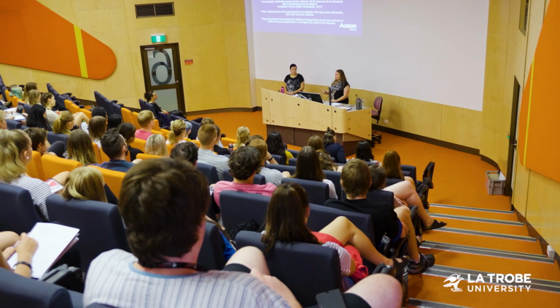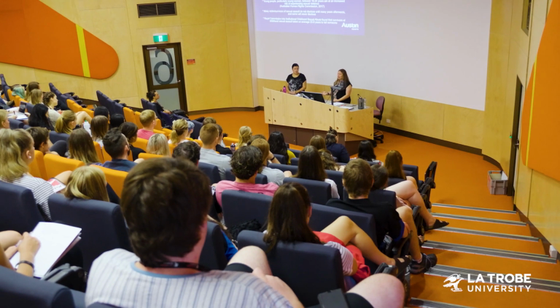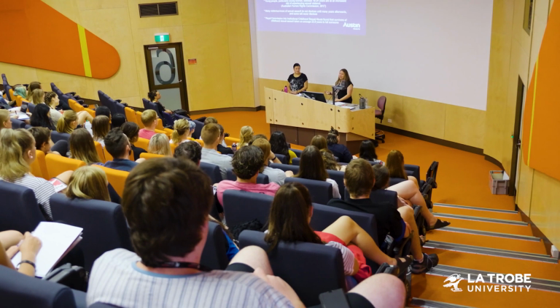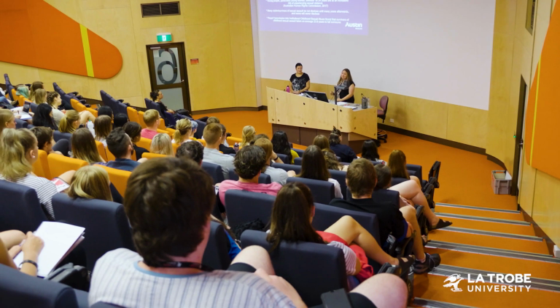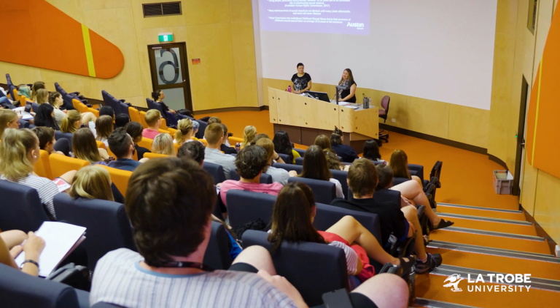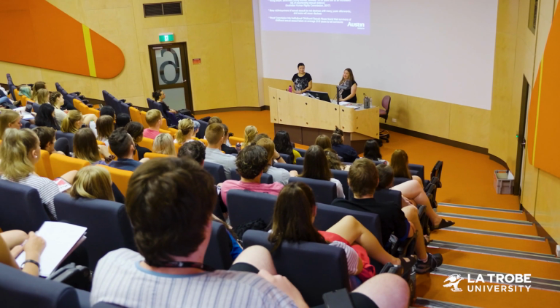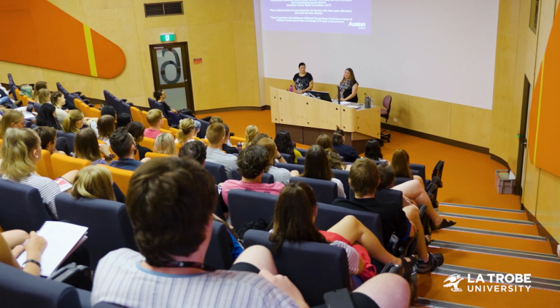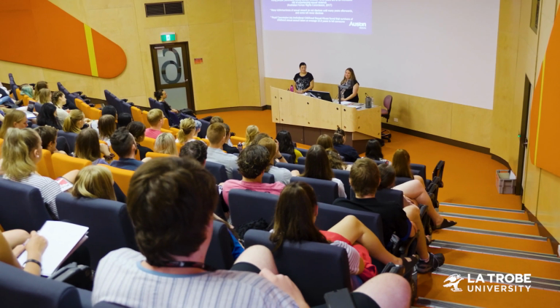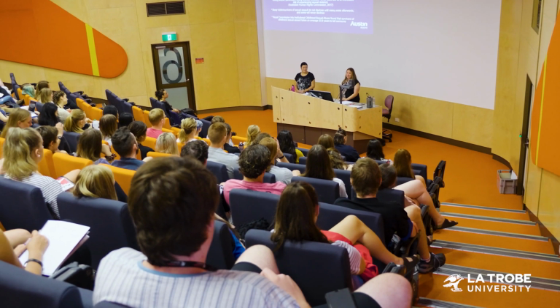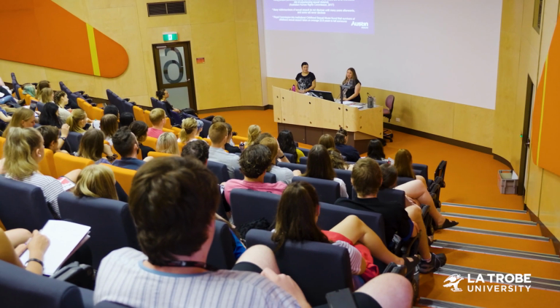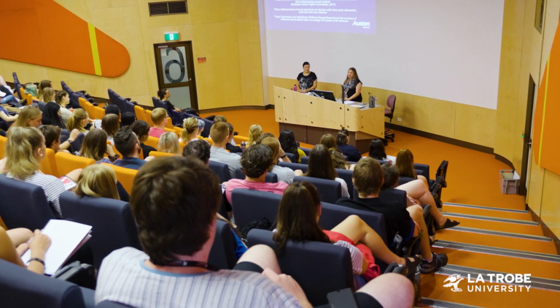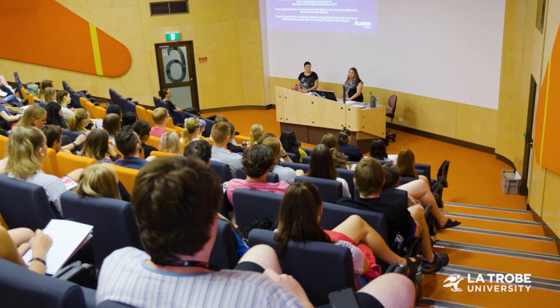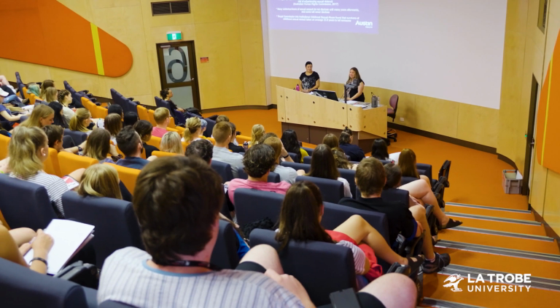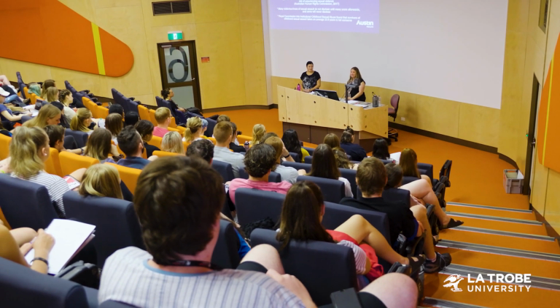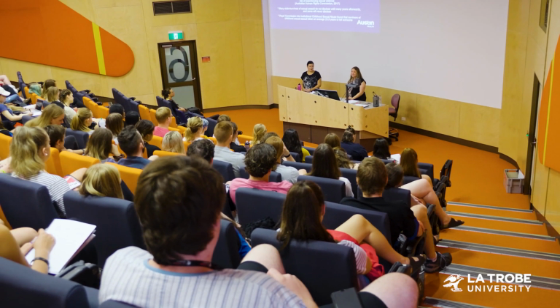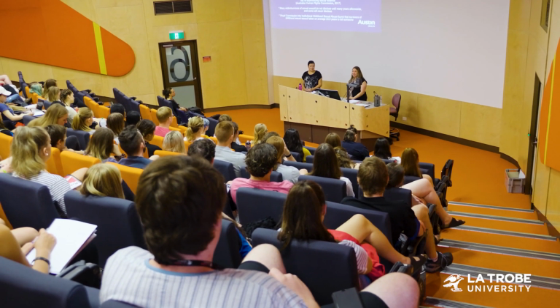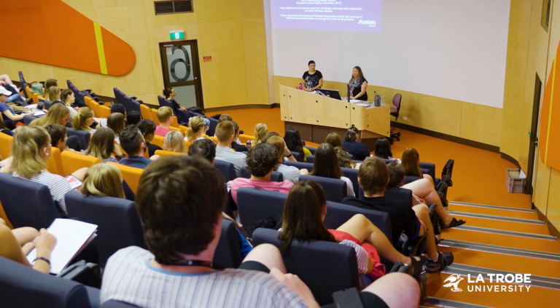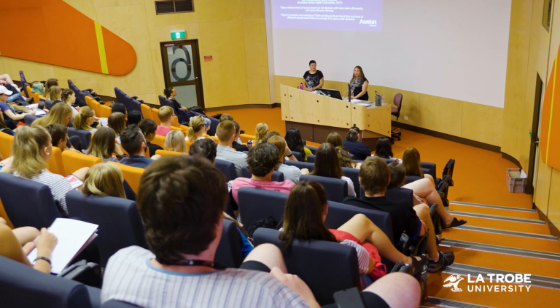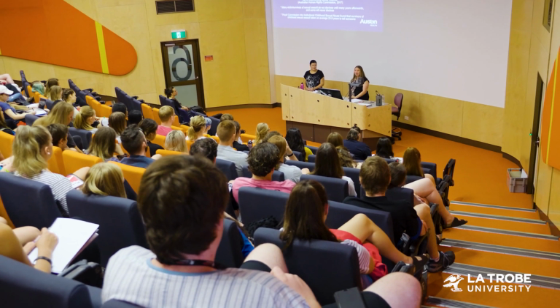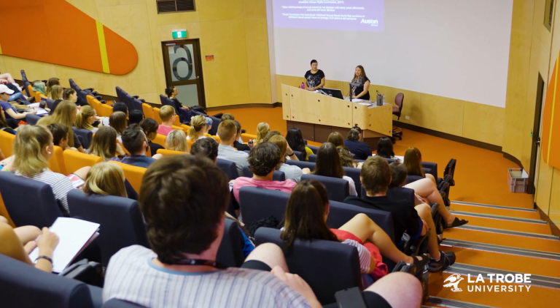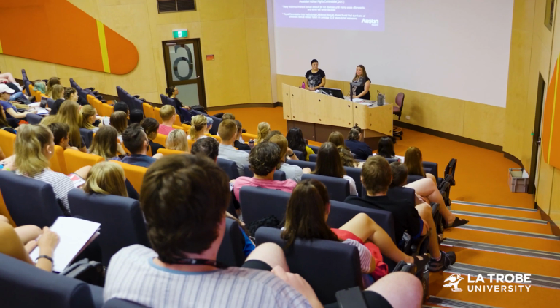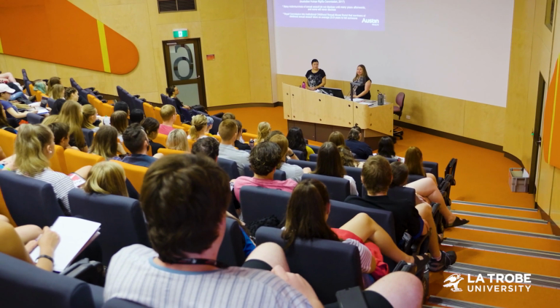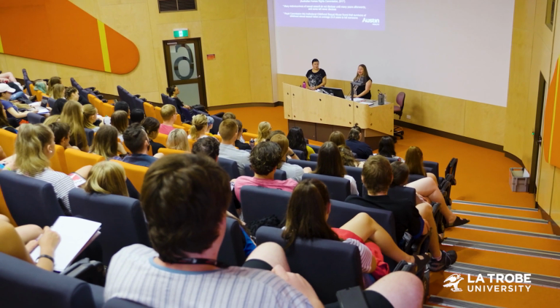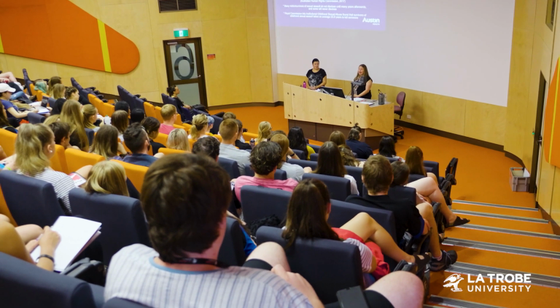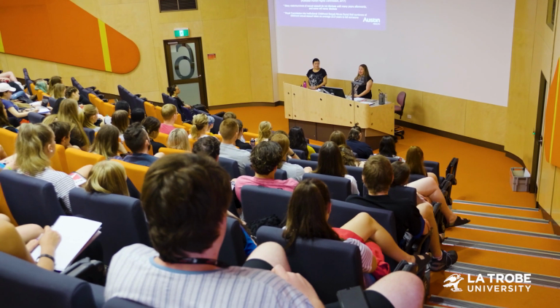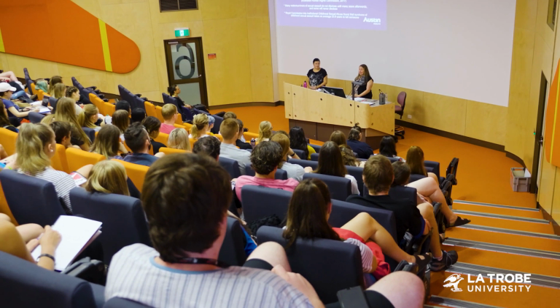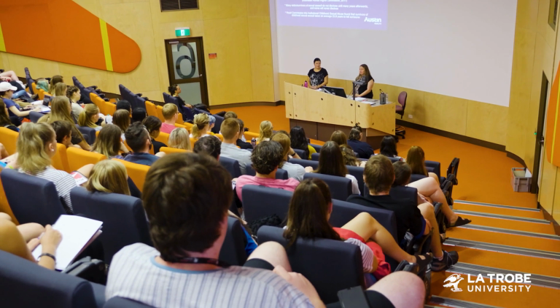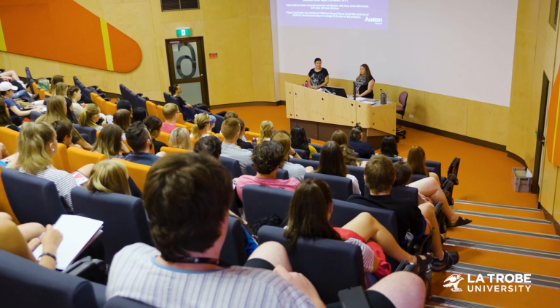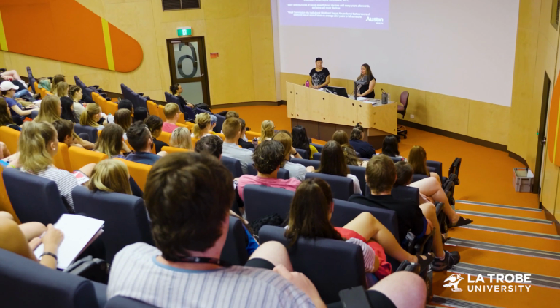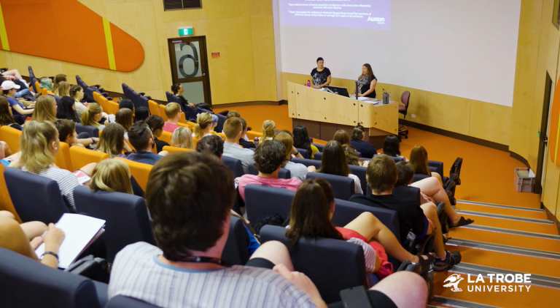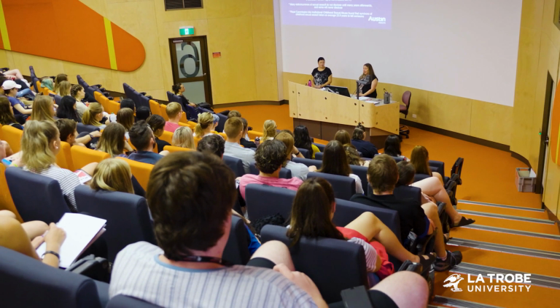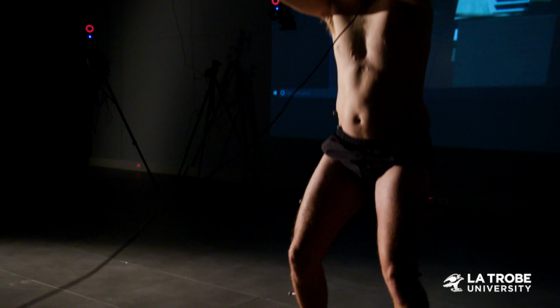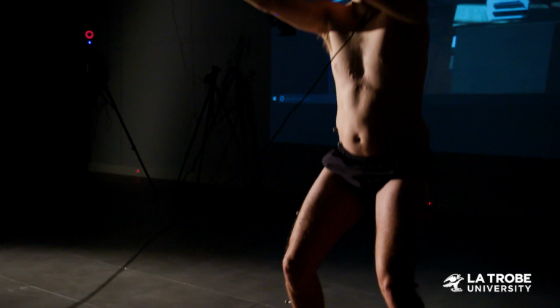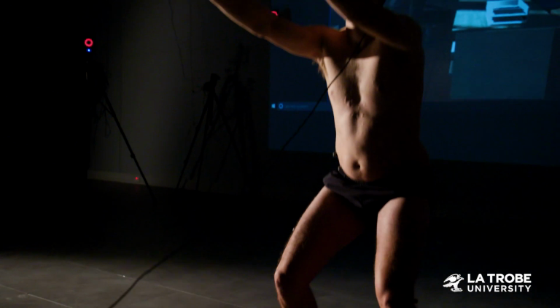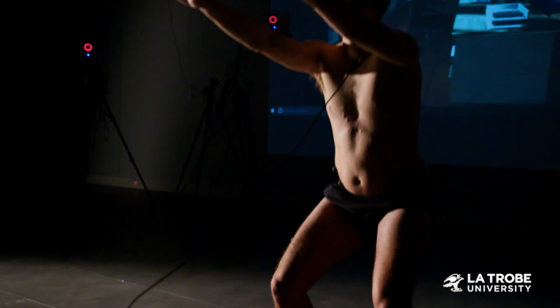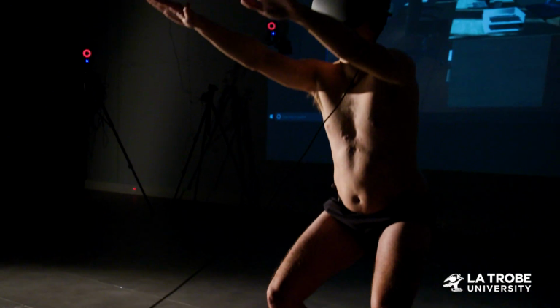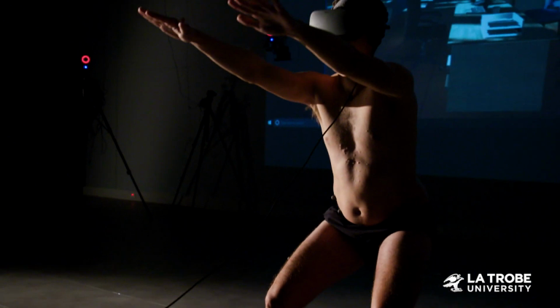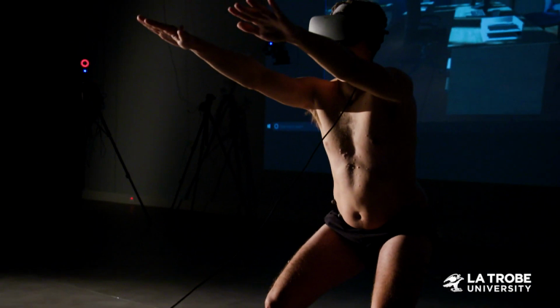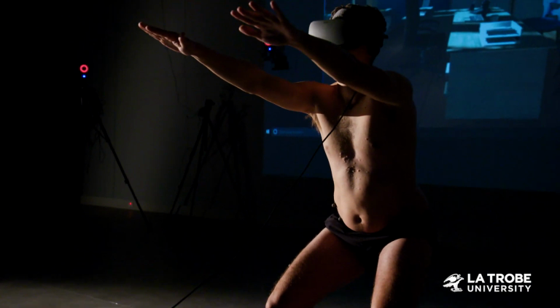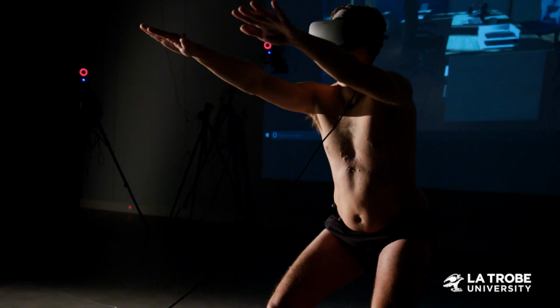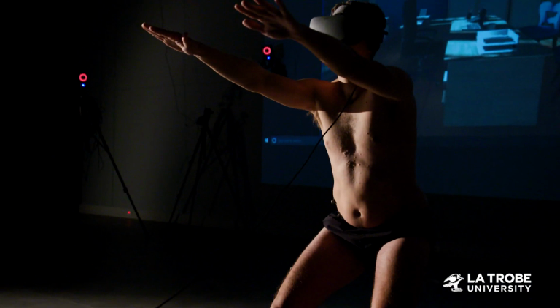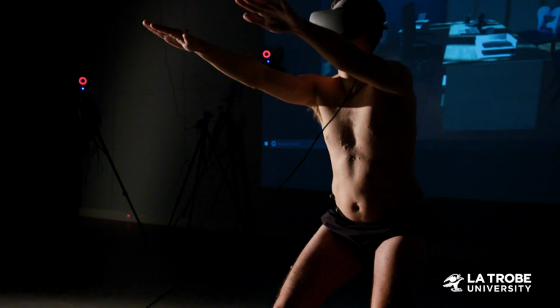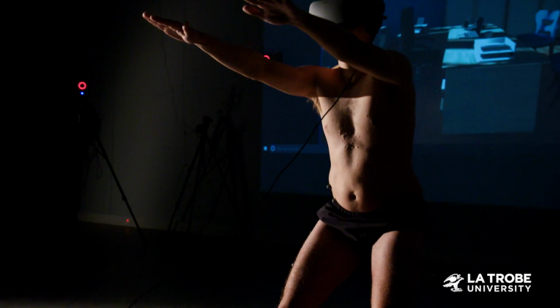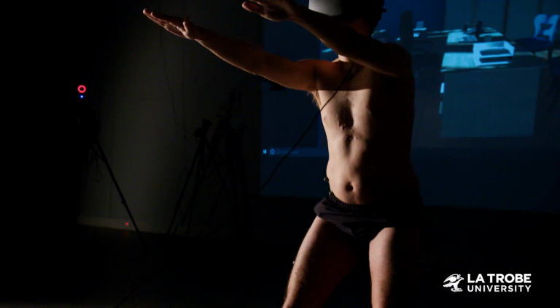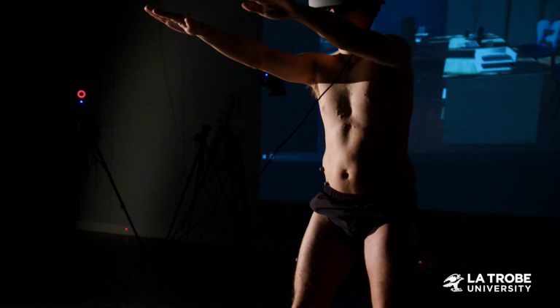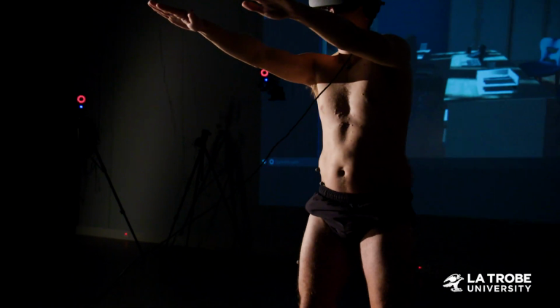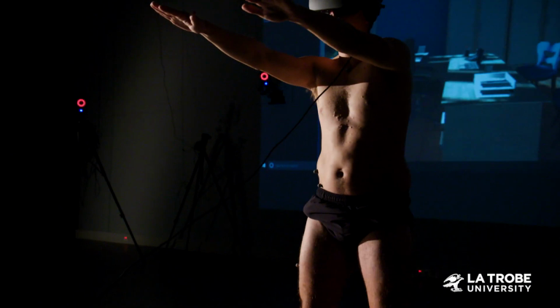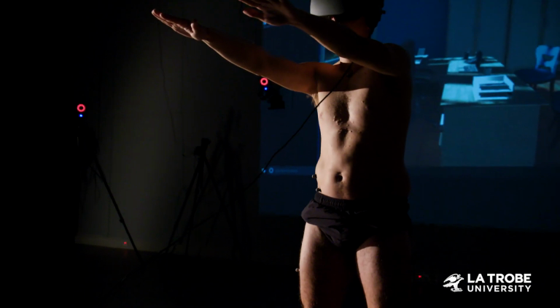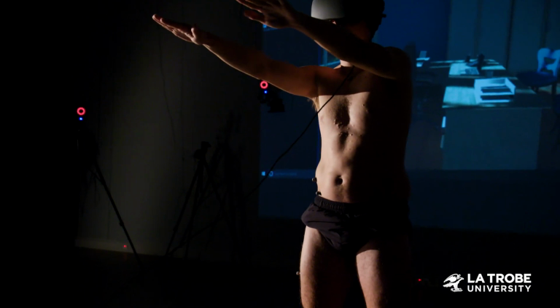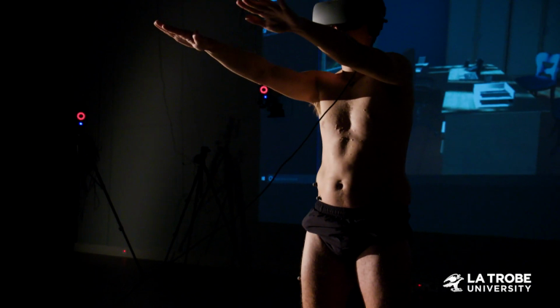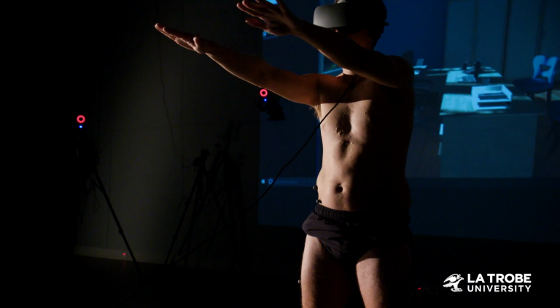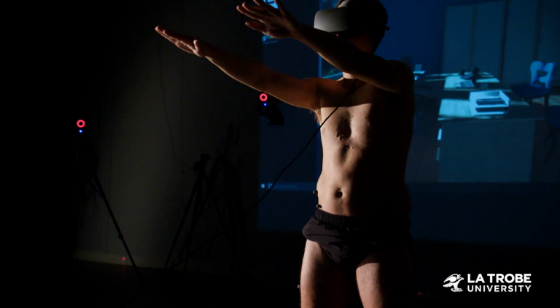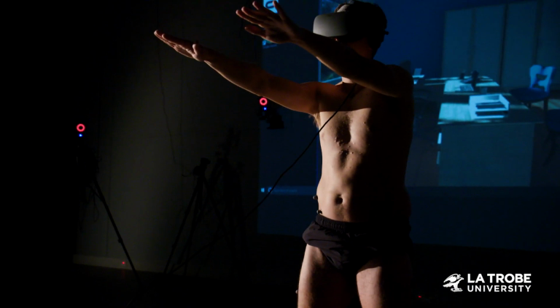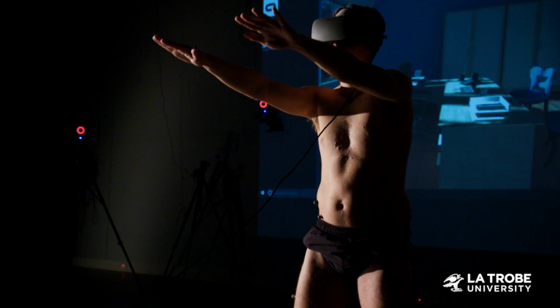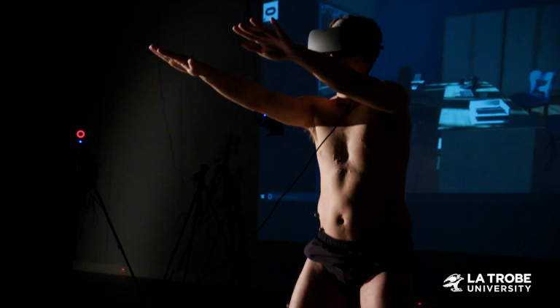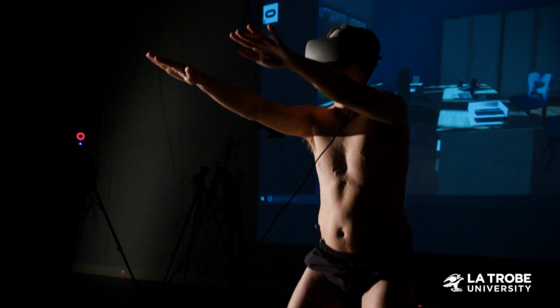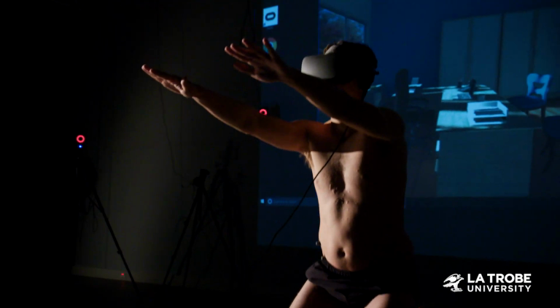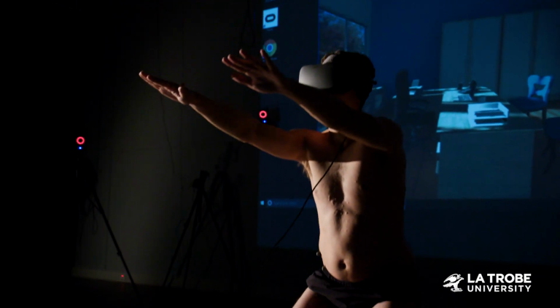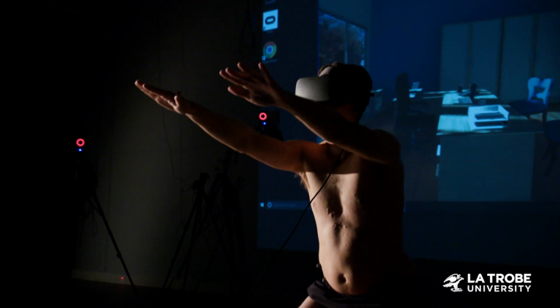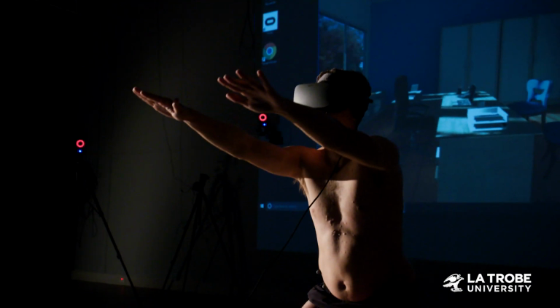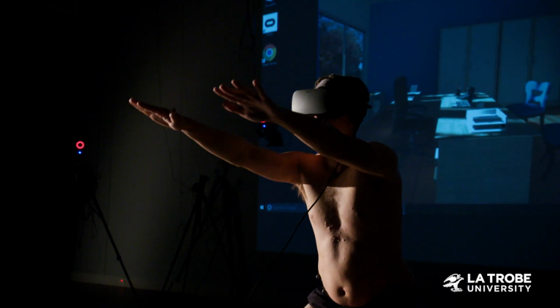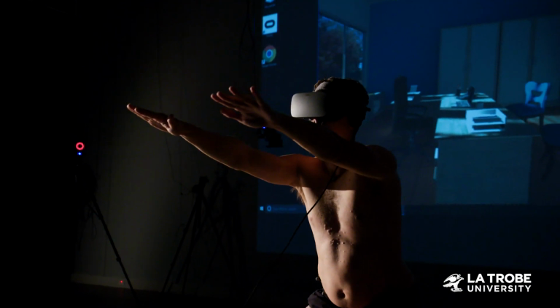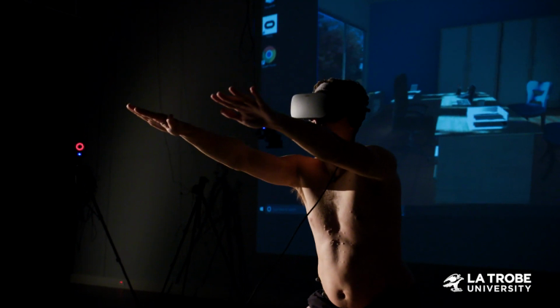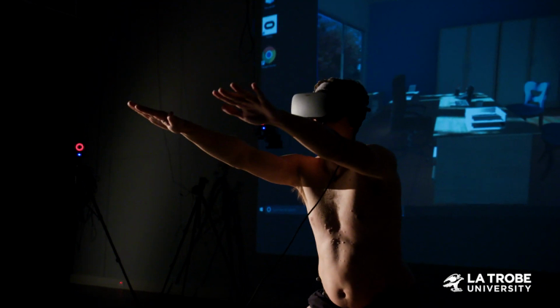leadership, data quality, information-enabled care and the latest in healthcare technology.